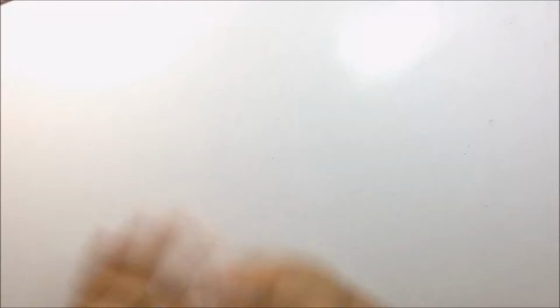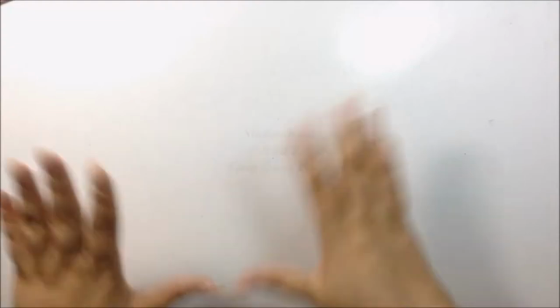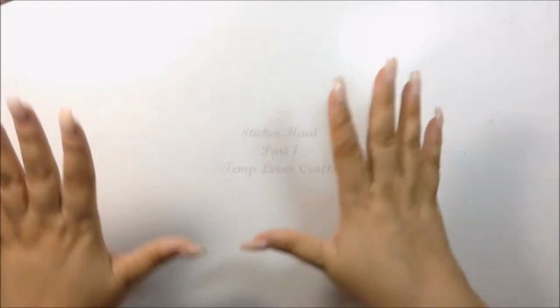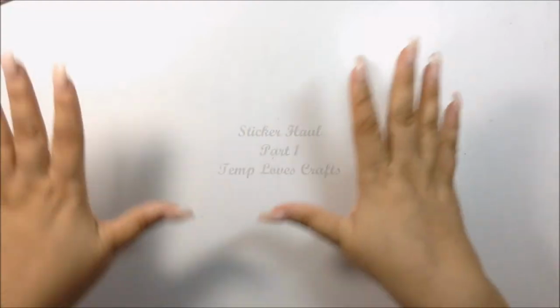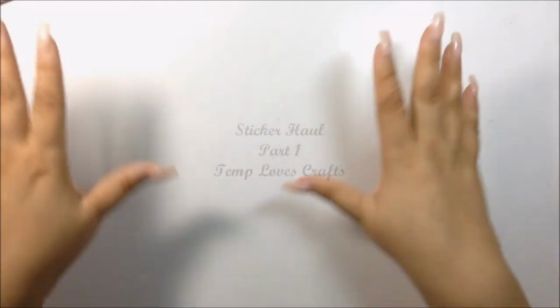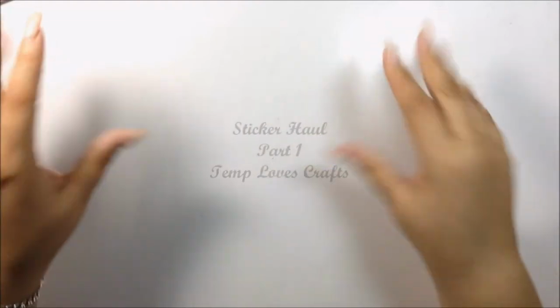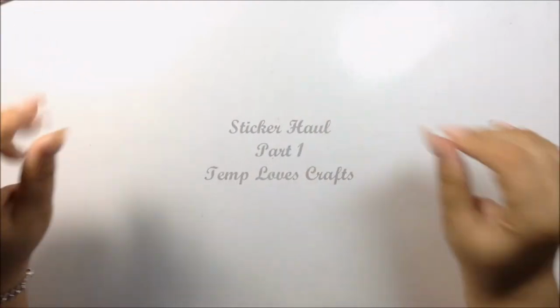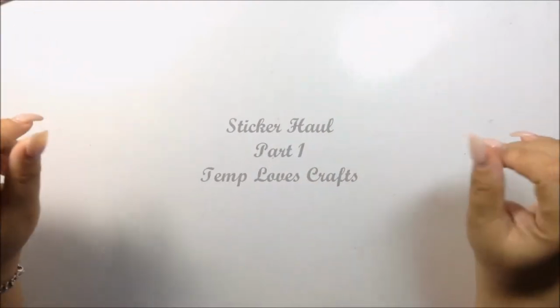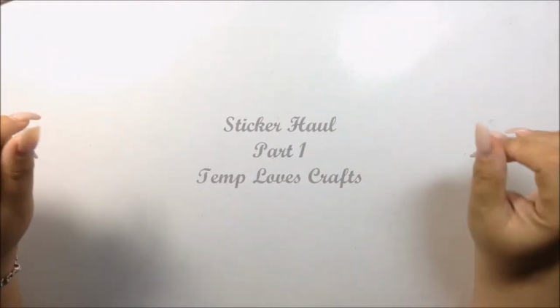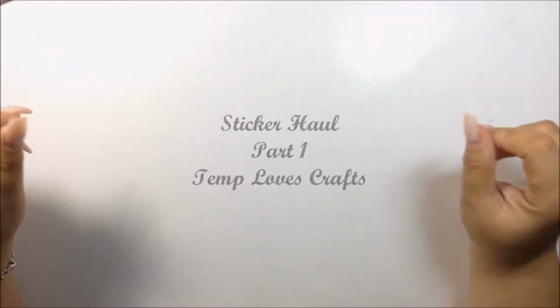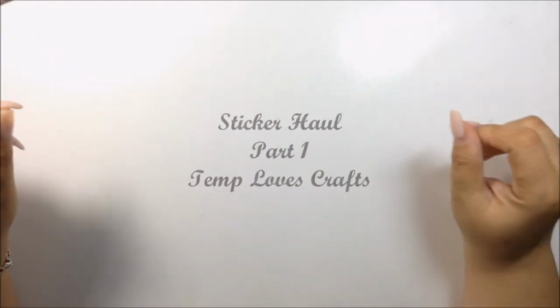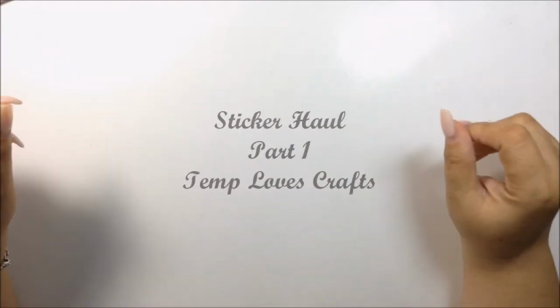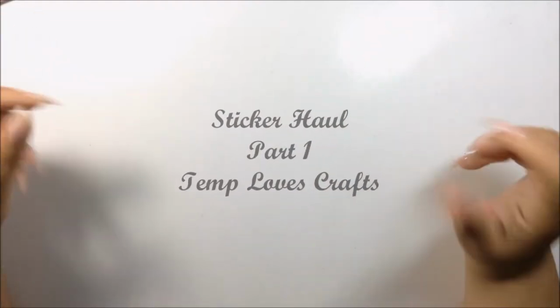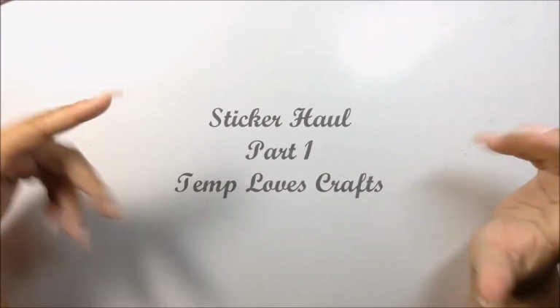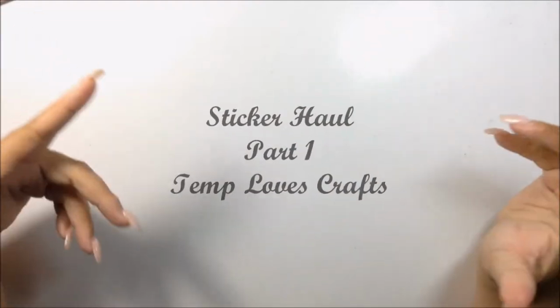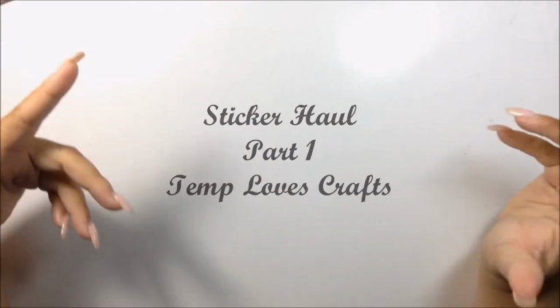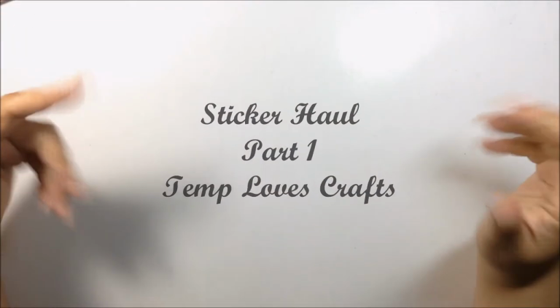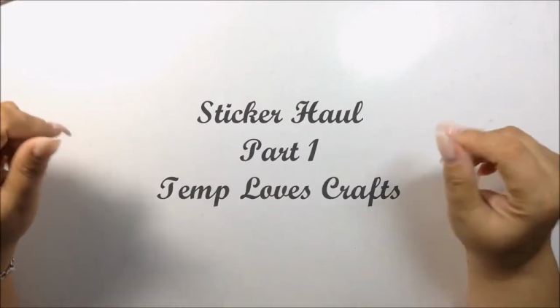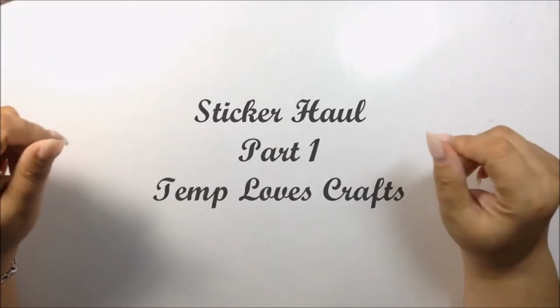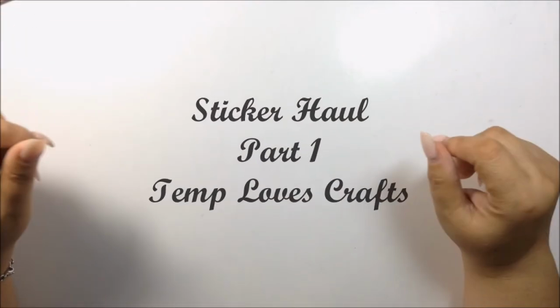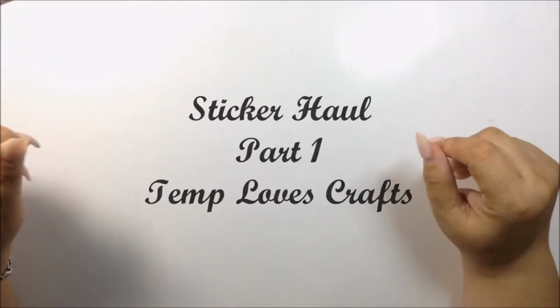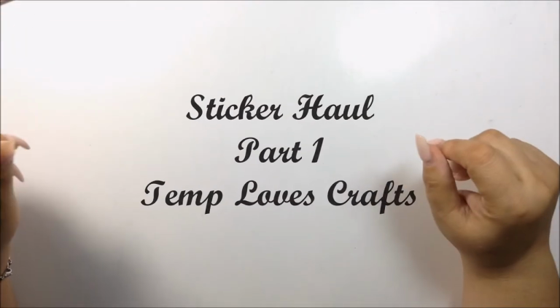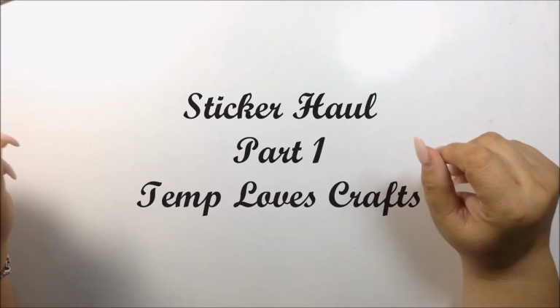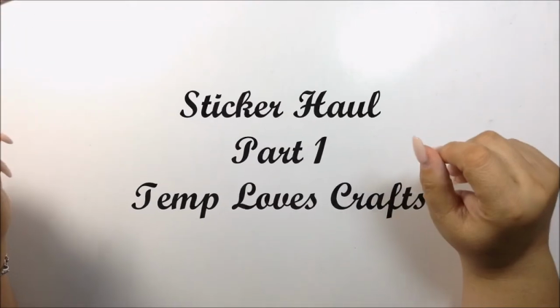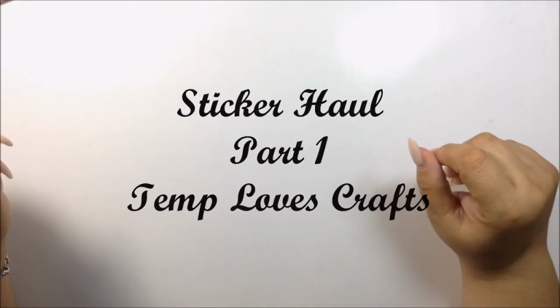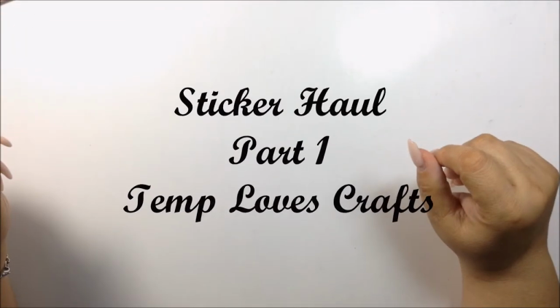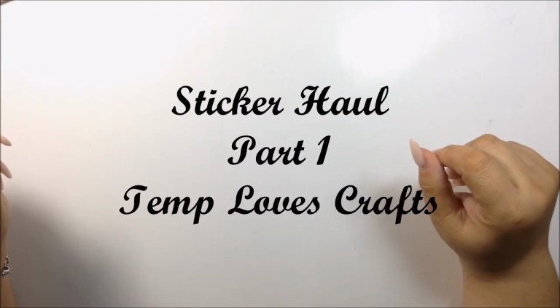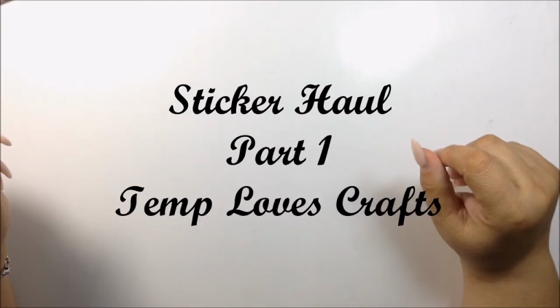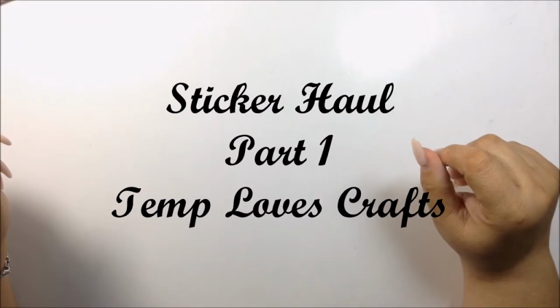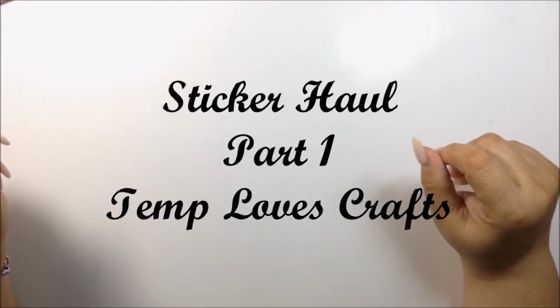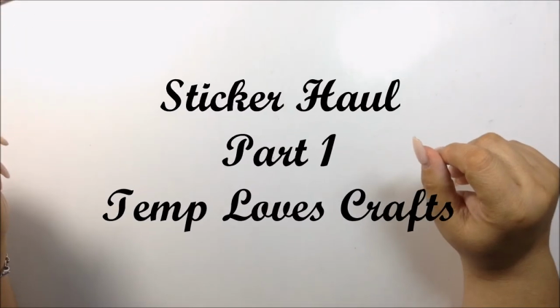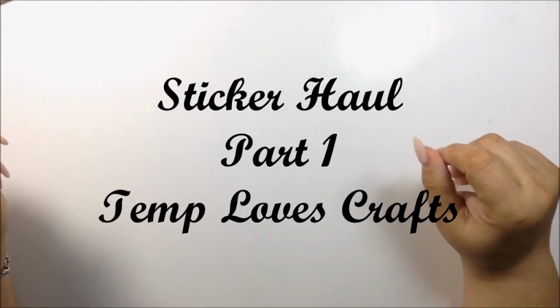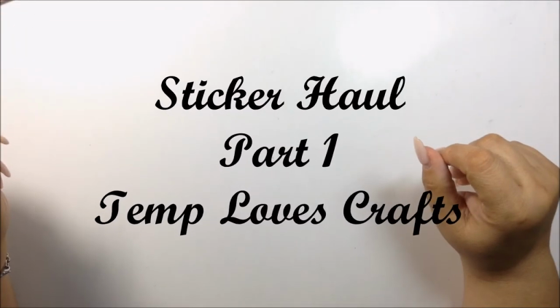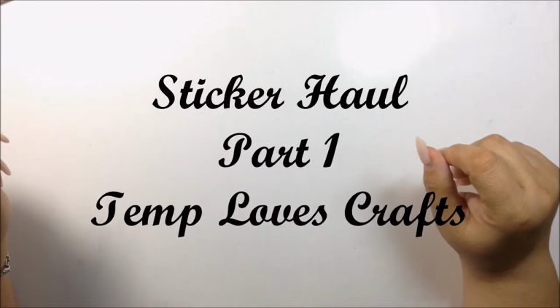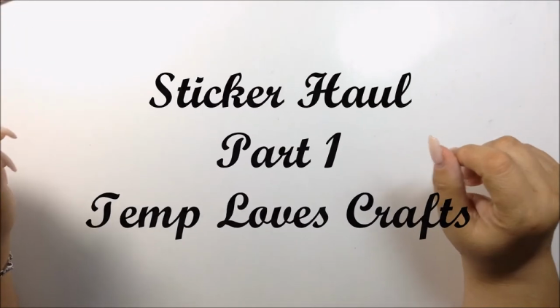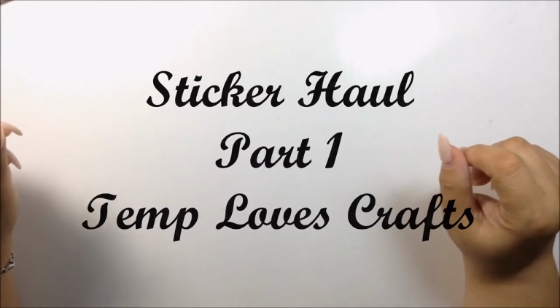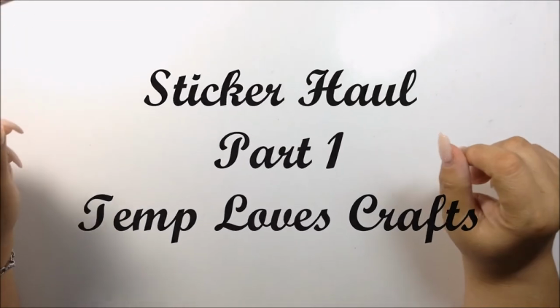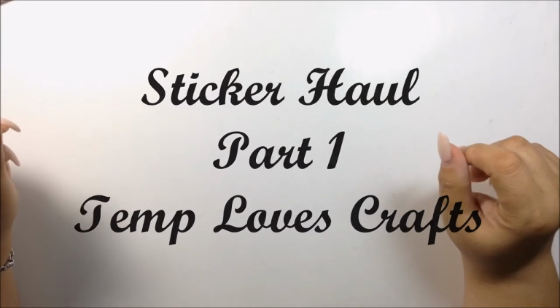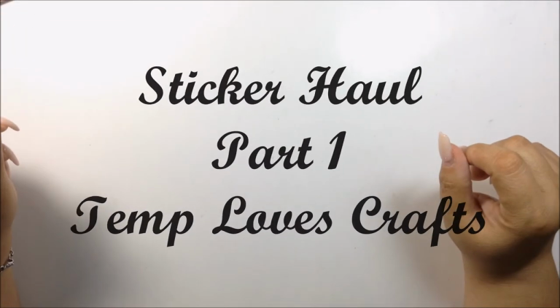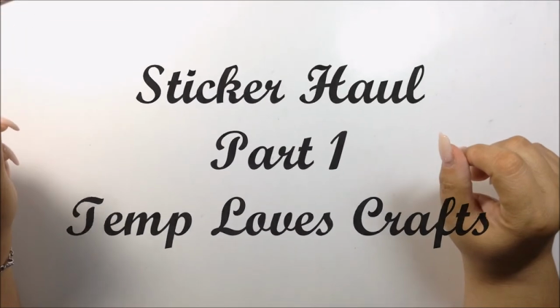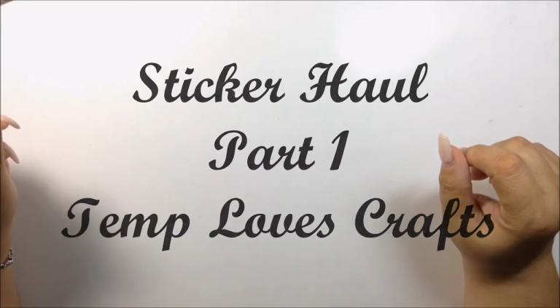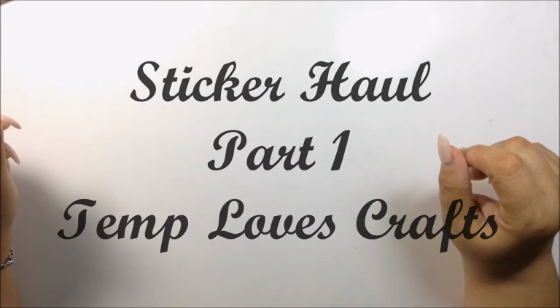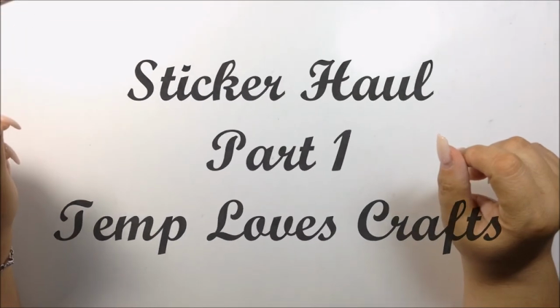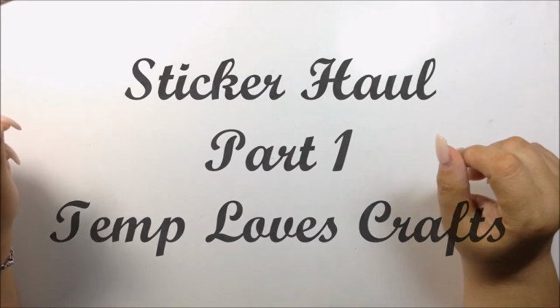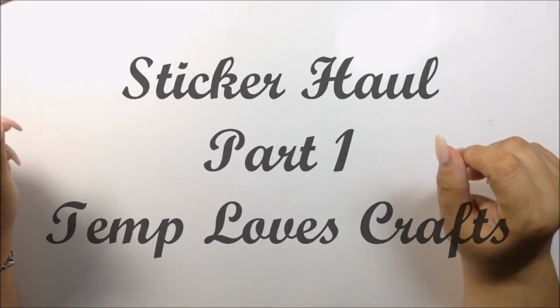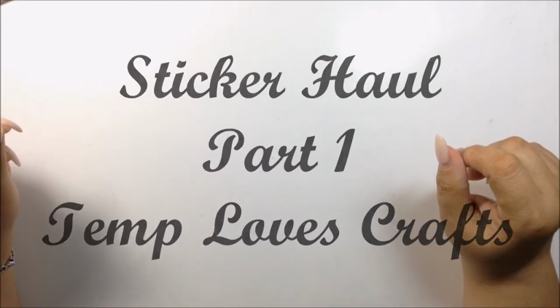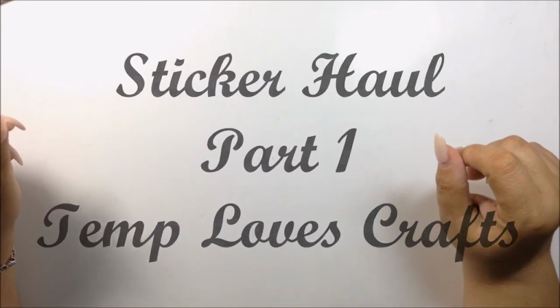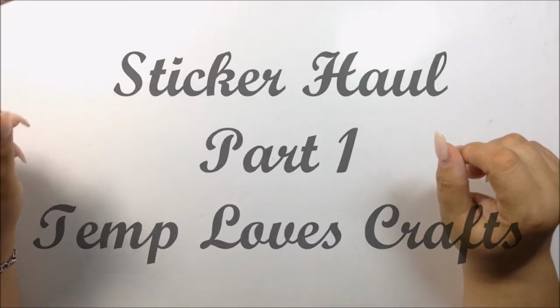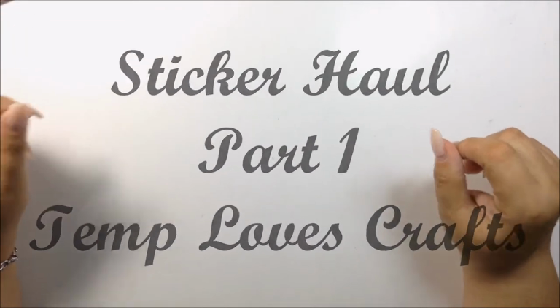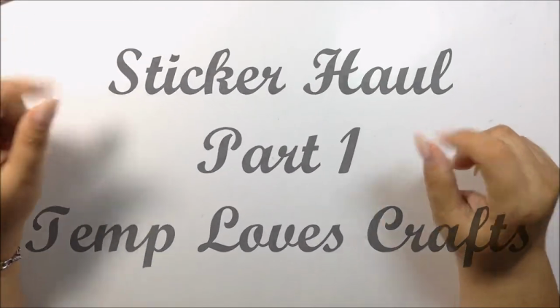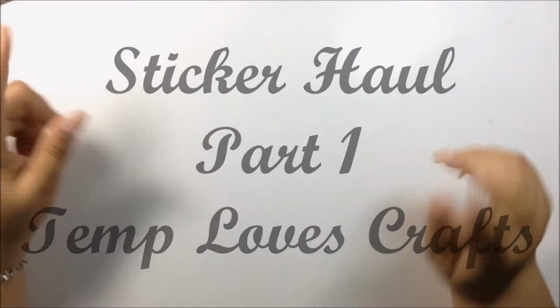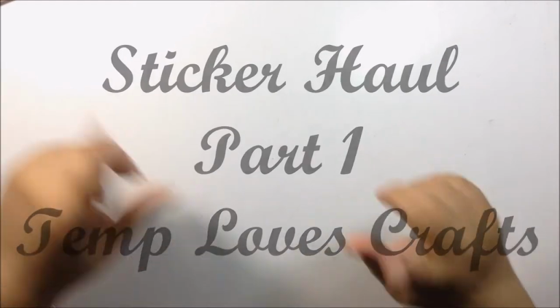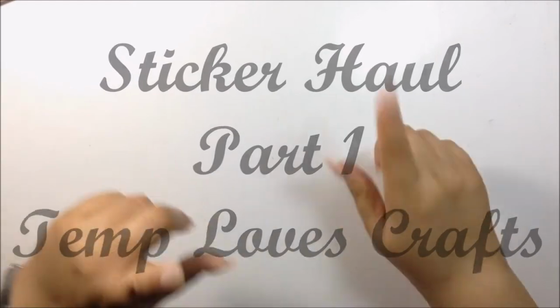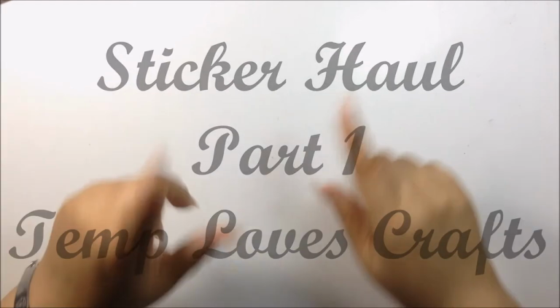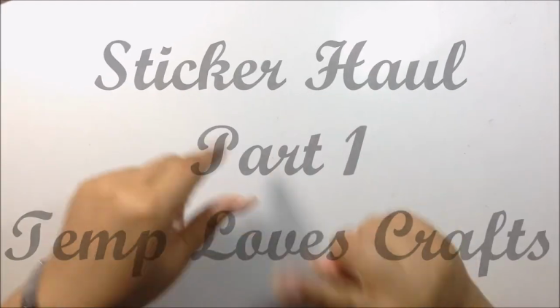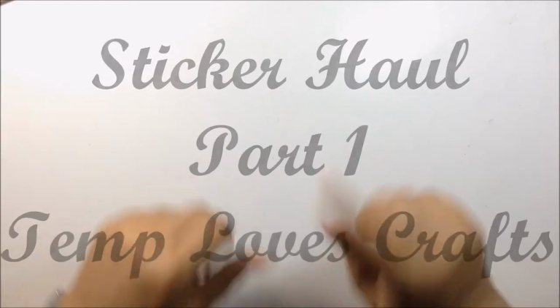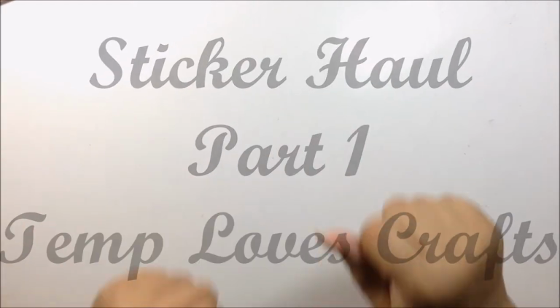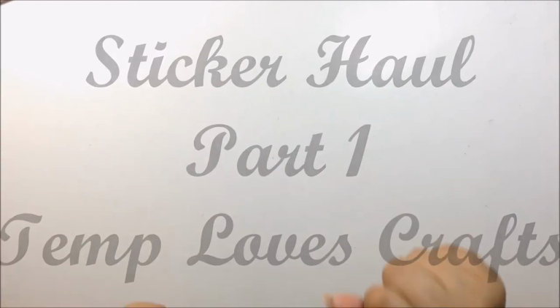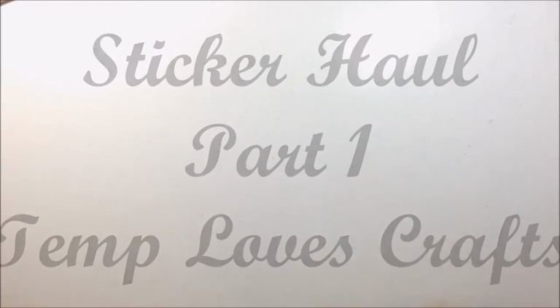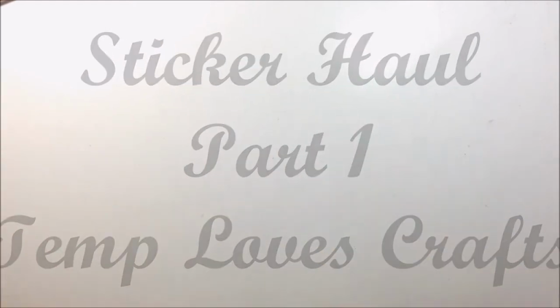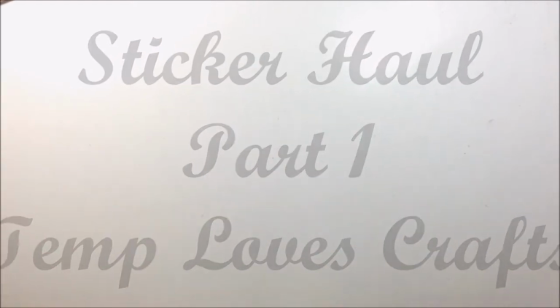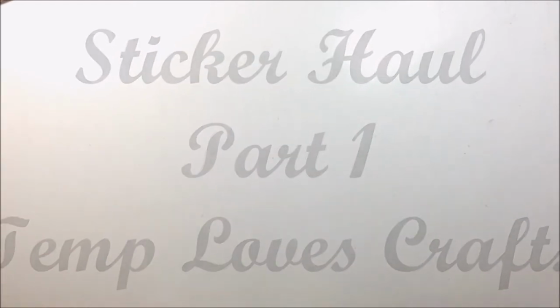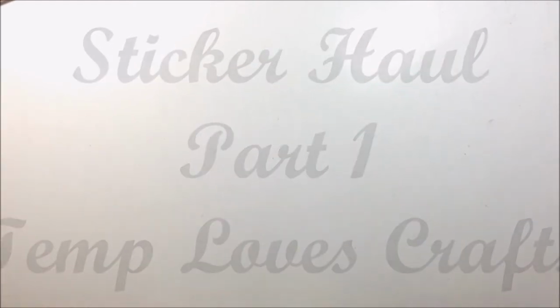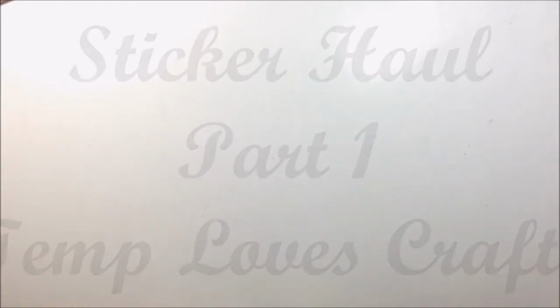Hi Melos, how are you? Today I have a sticker haul for you, so let's go ahead and get into it.